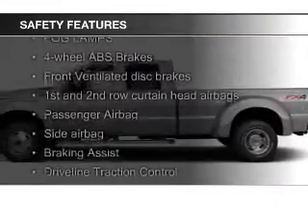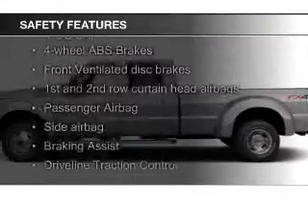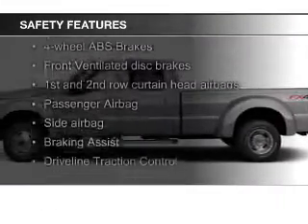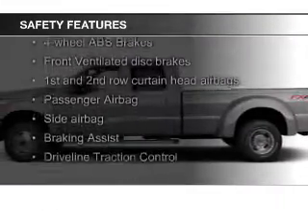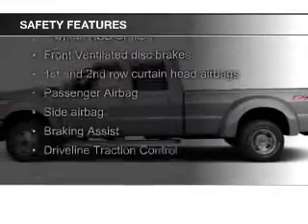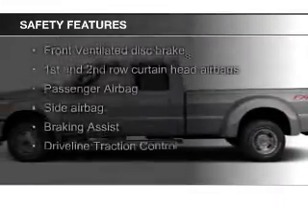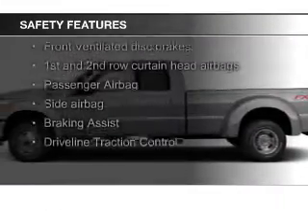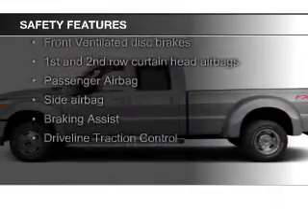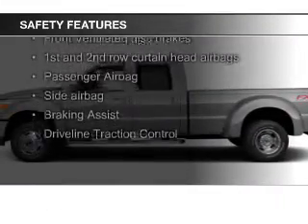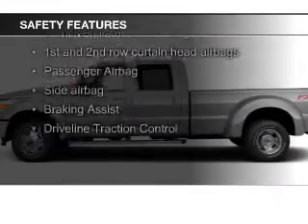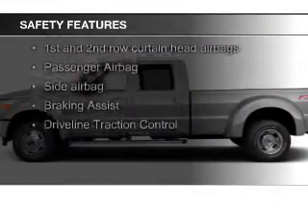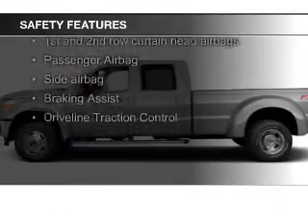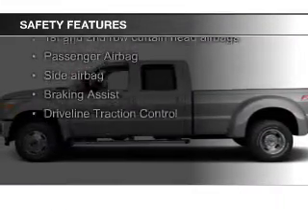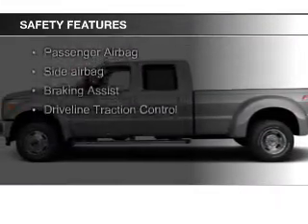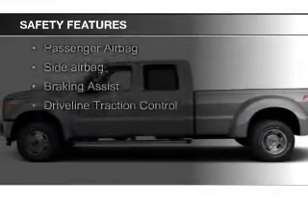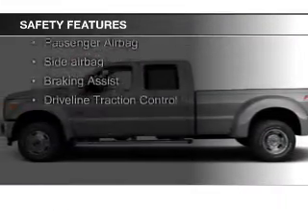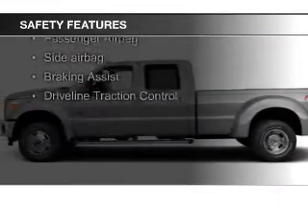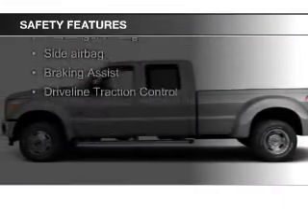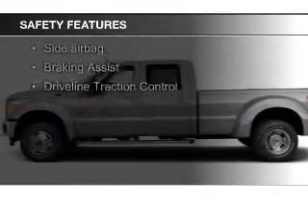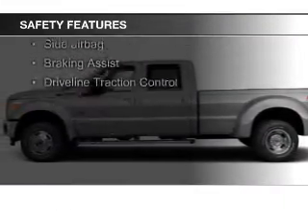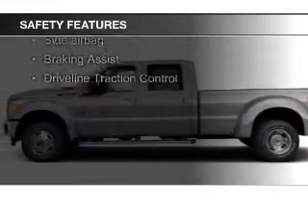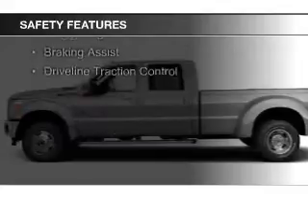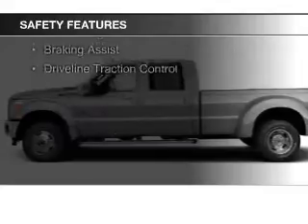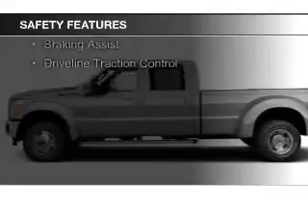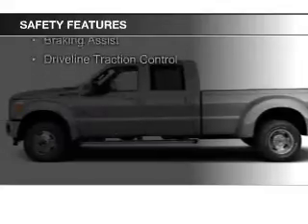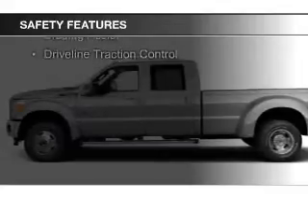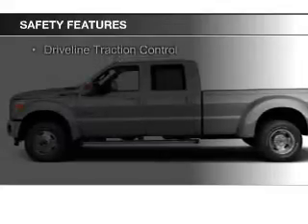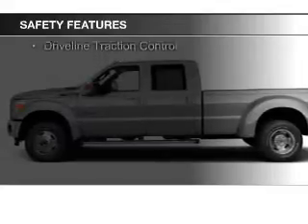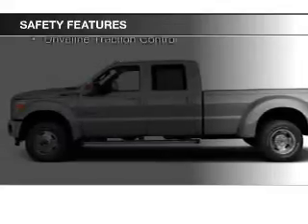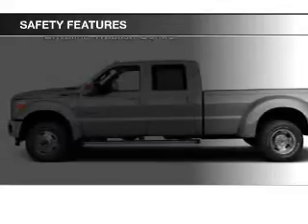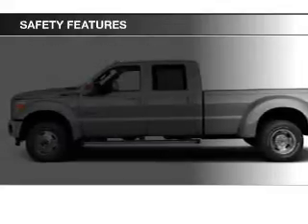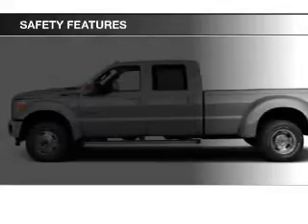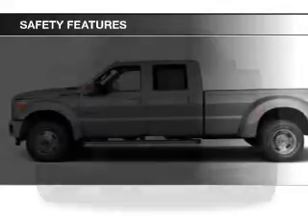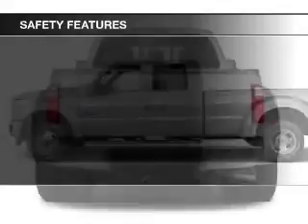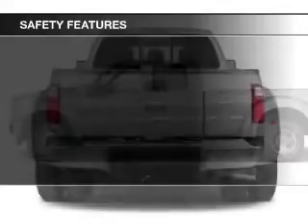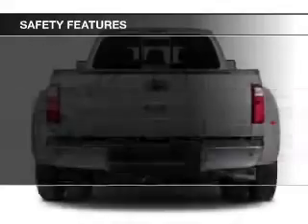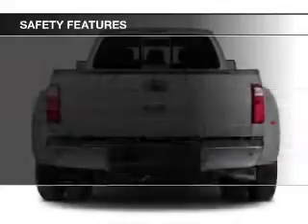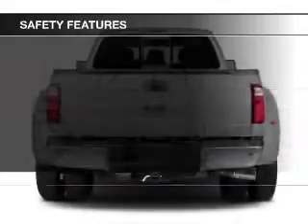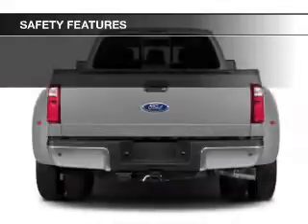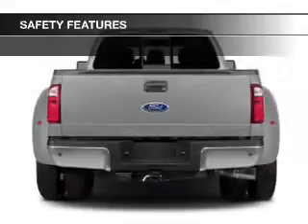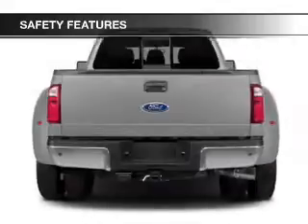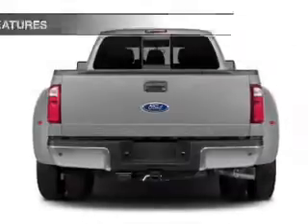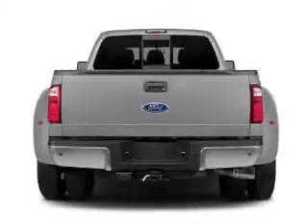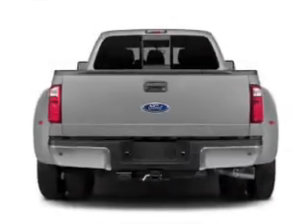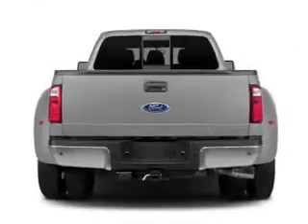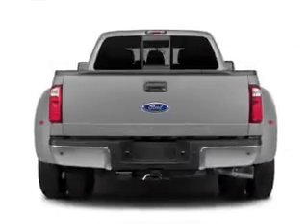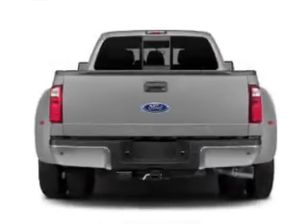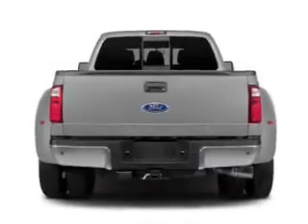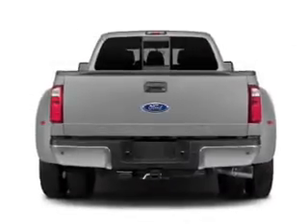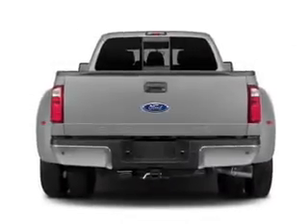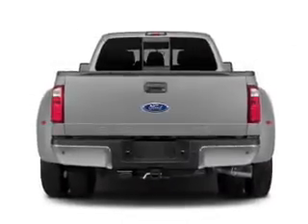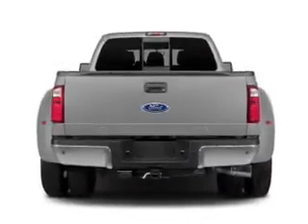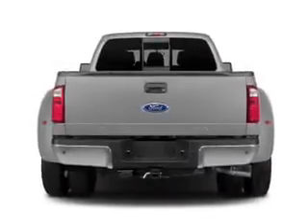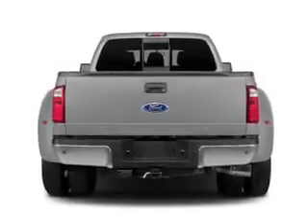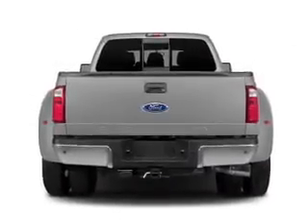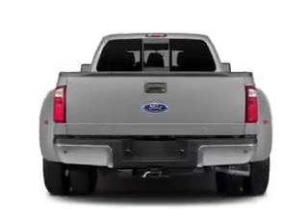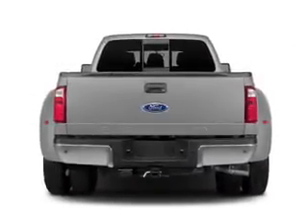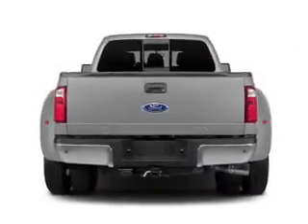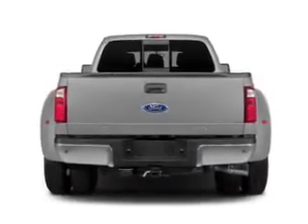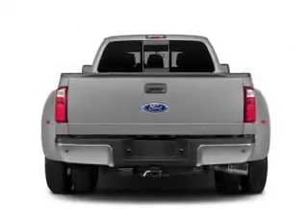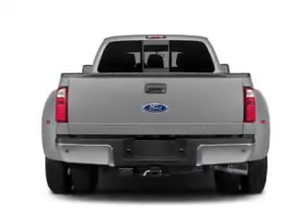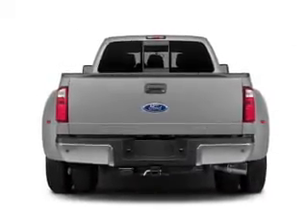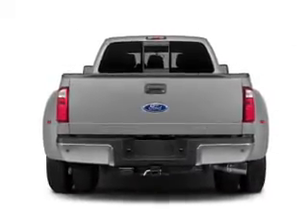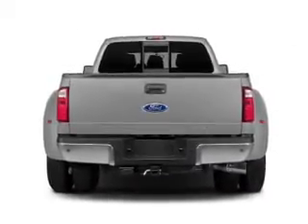A backup camera, curtain head airbags, side airbags, brake assist, traction control, and a passenger airbag.